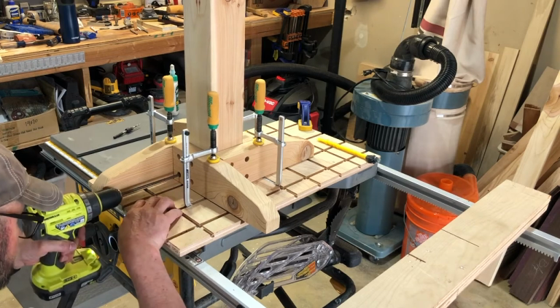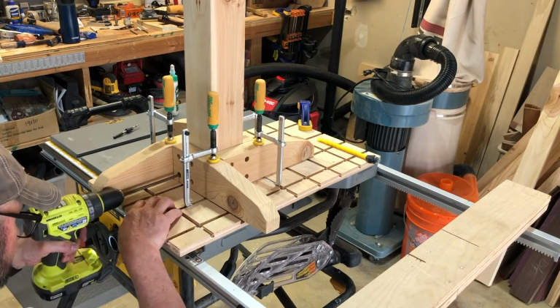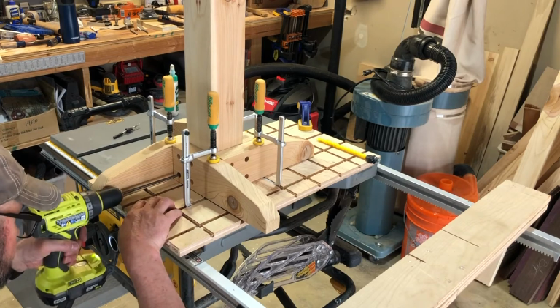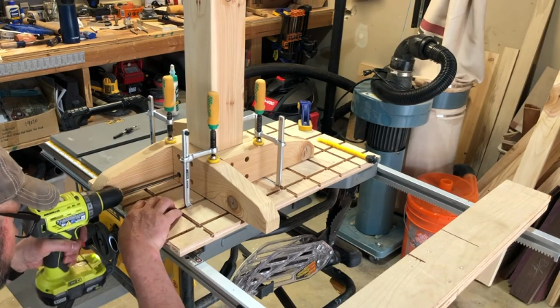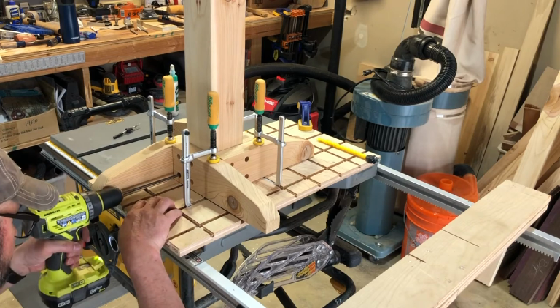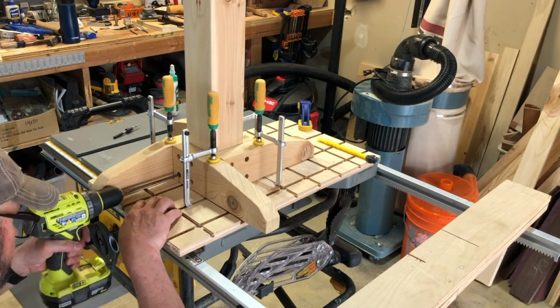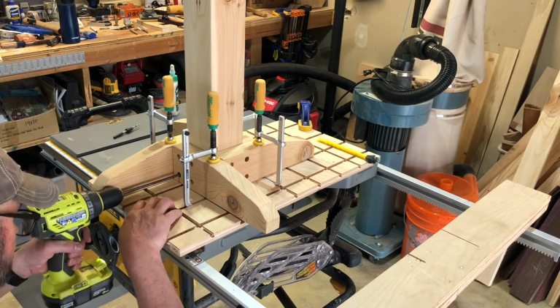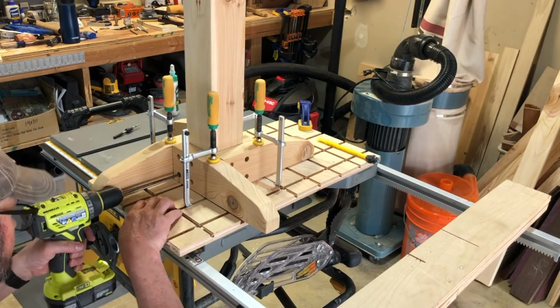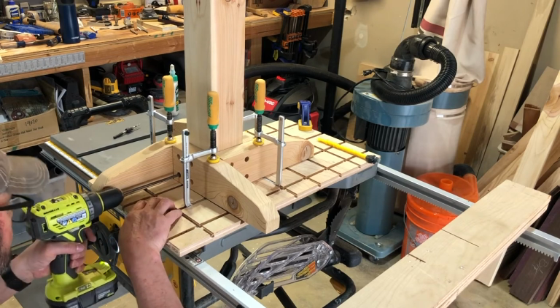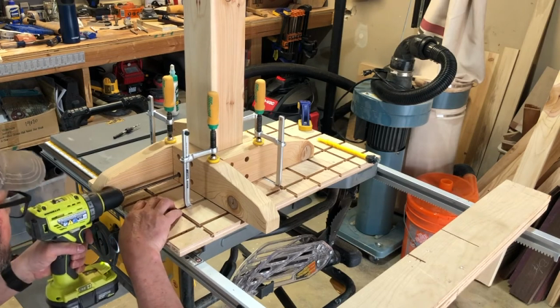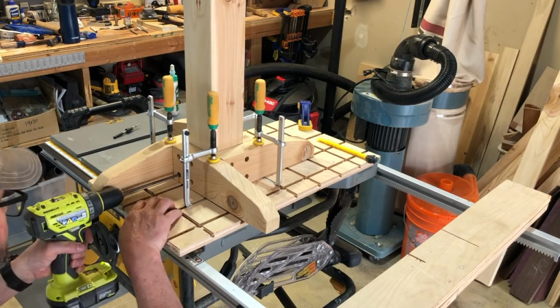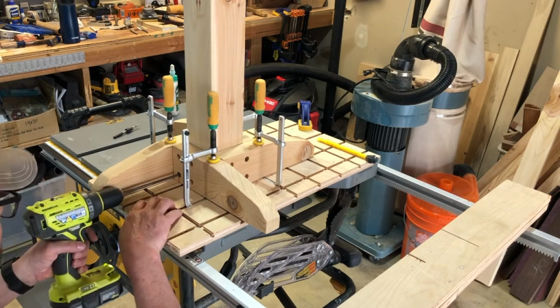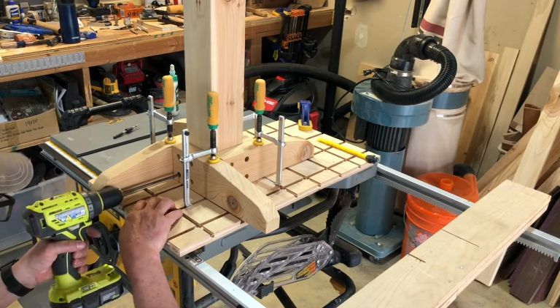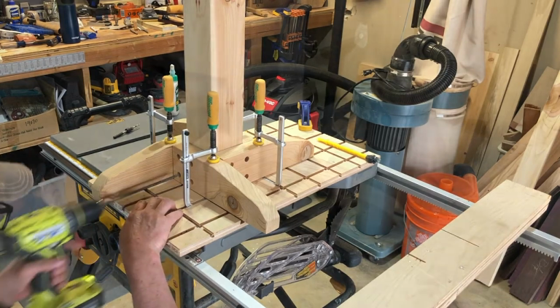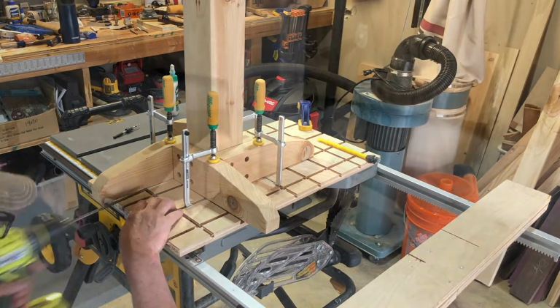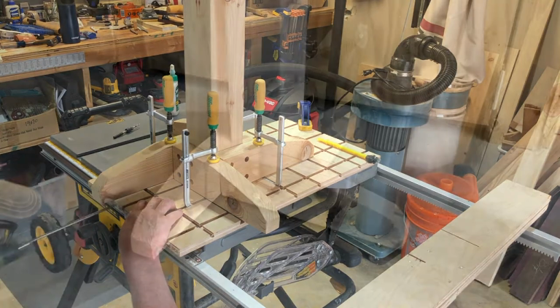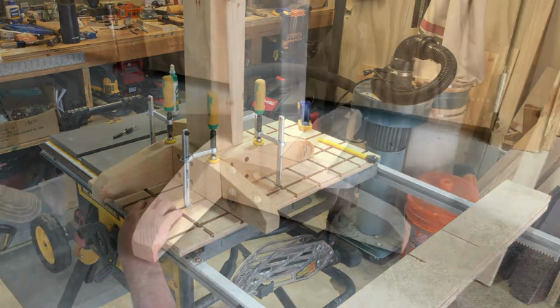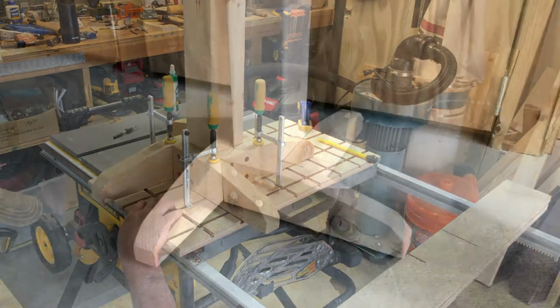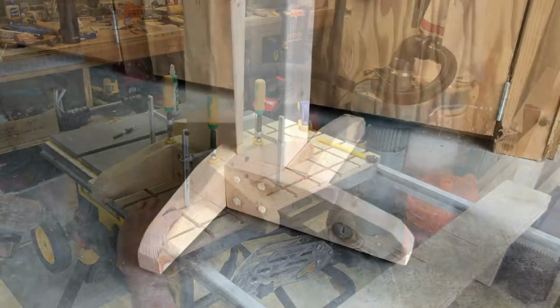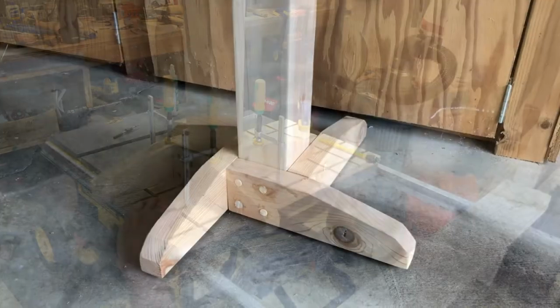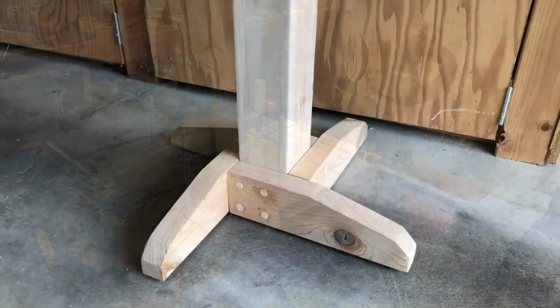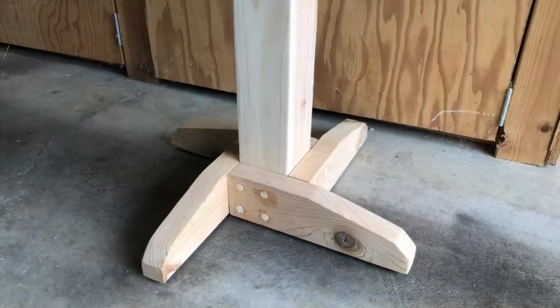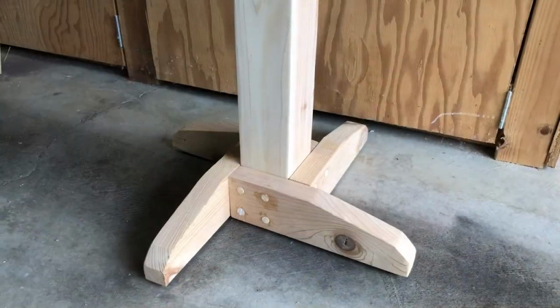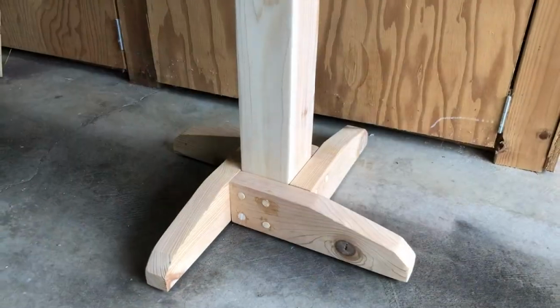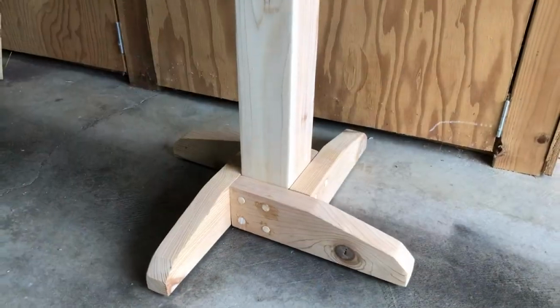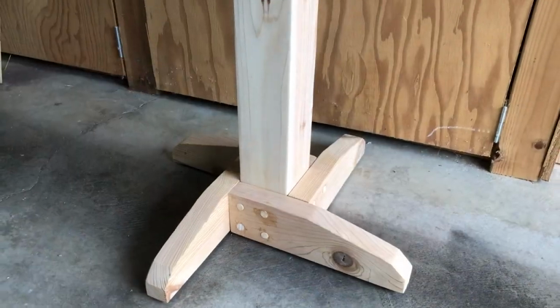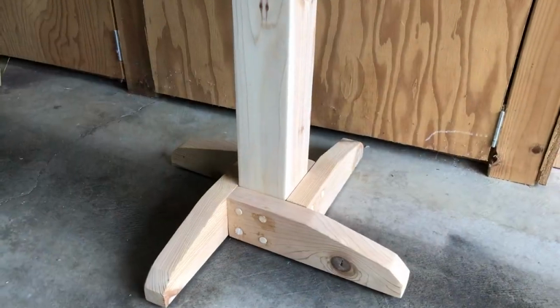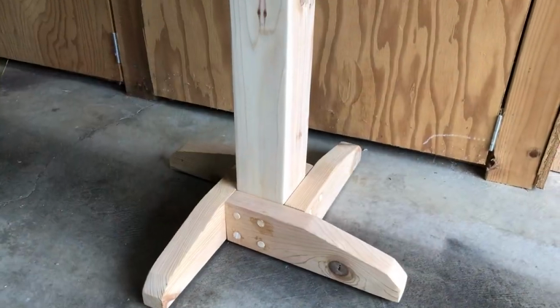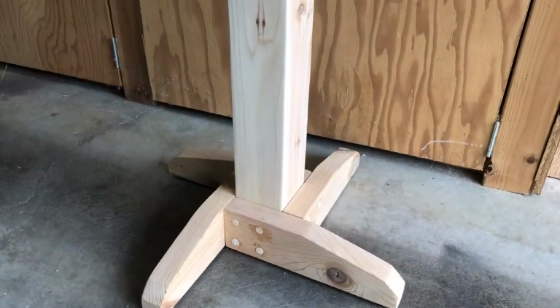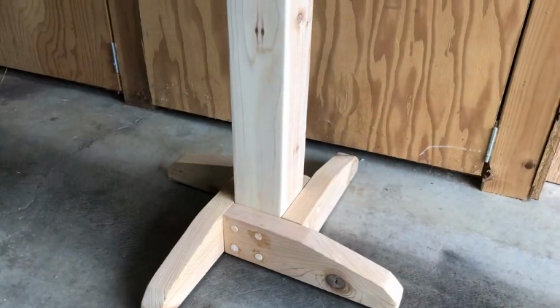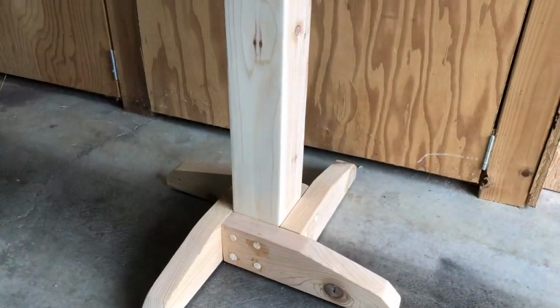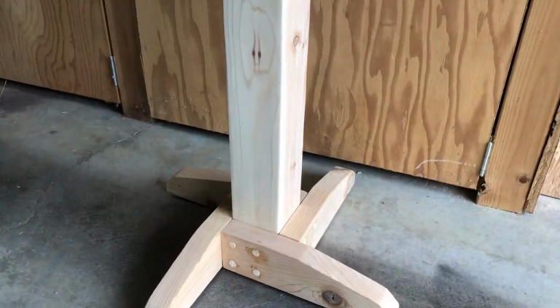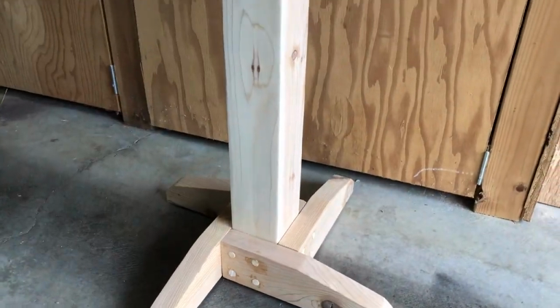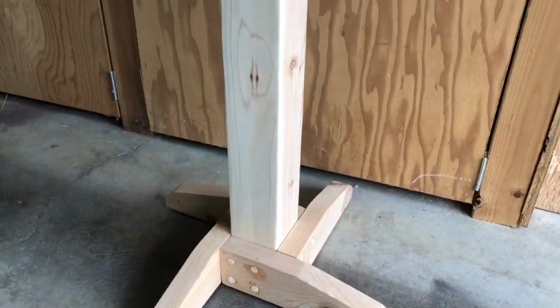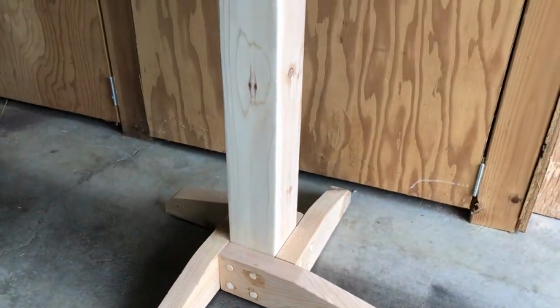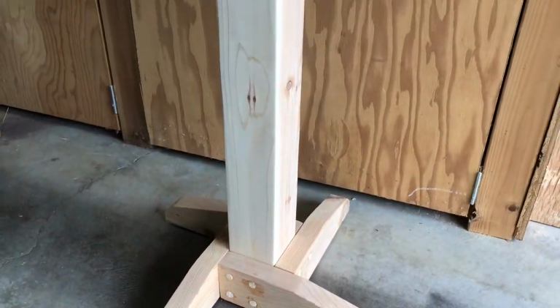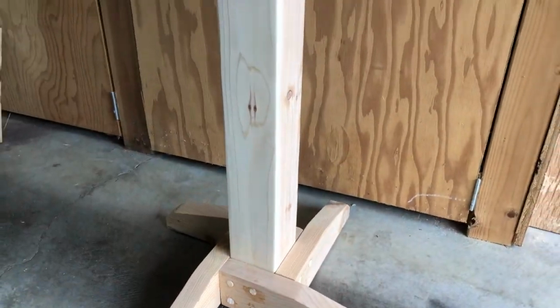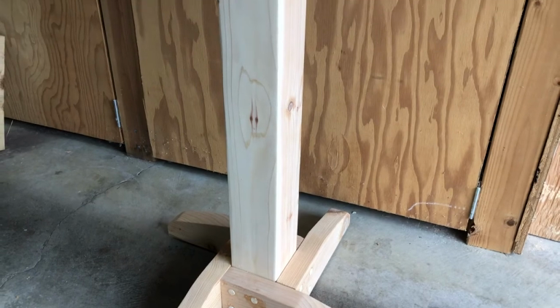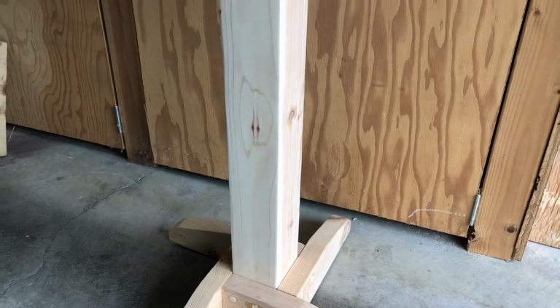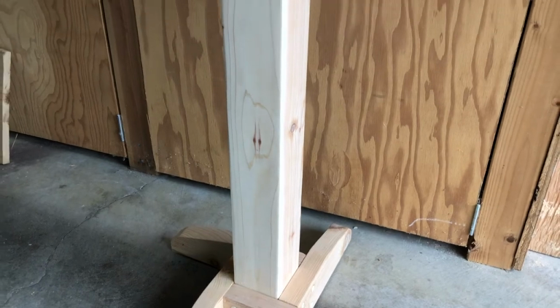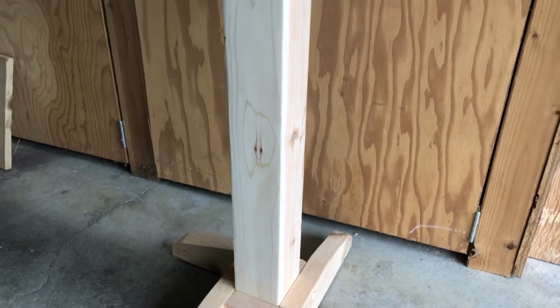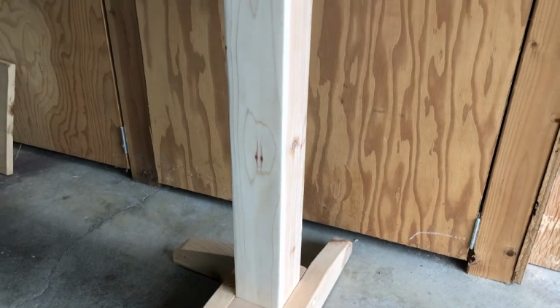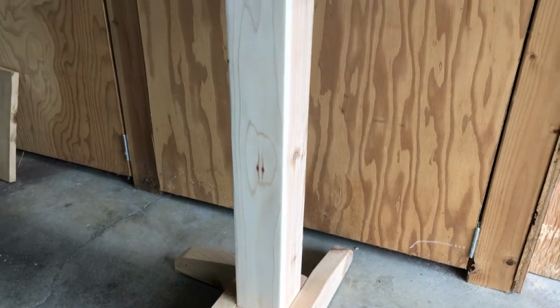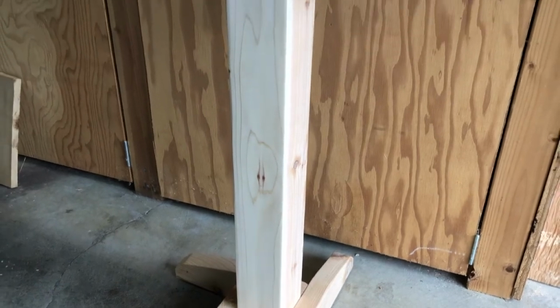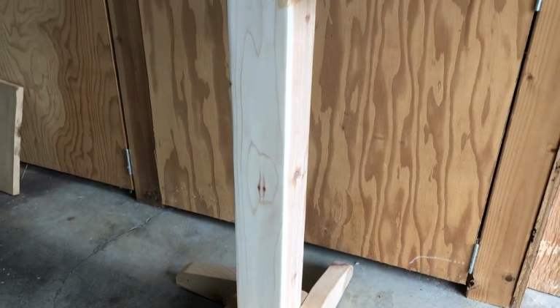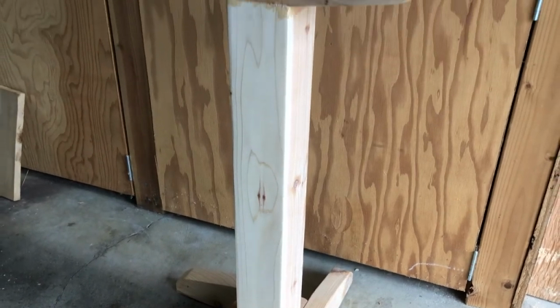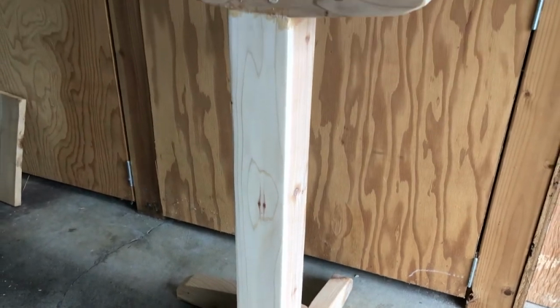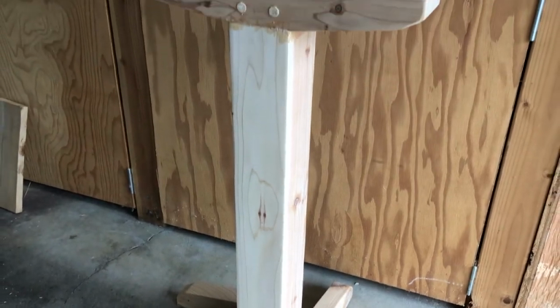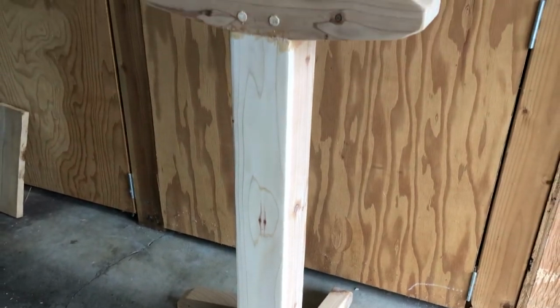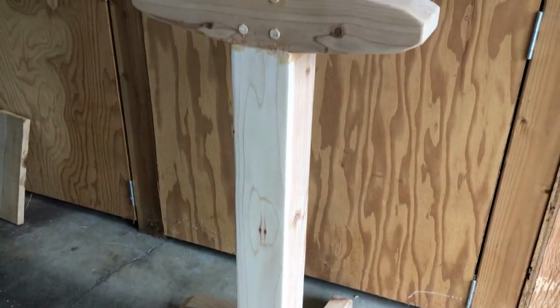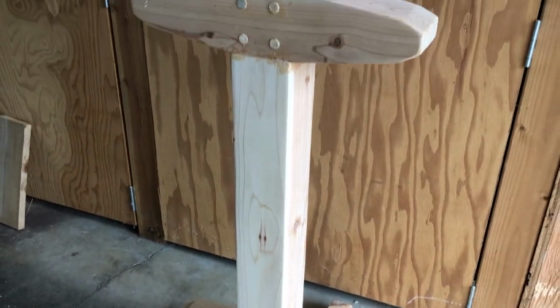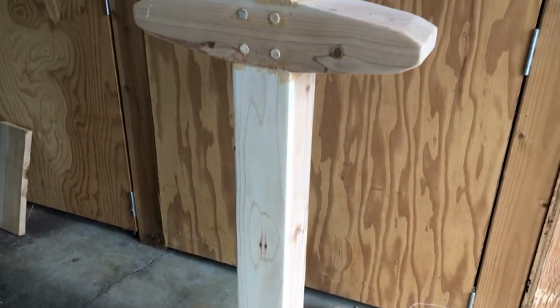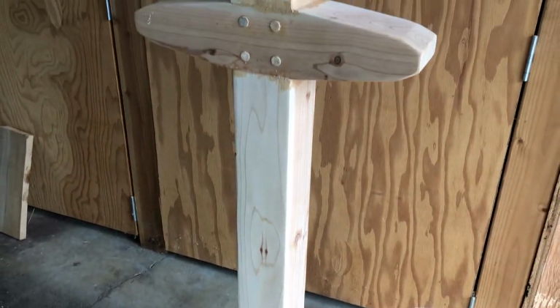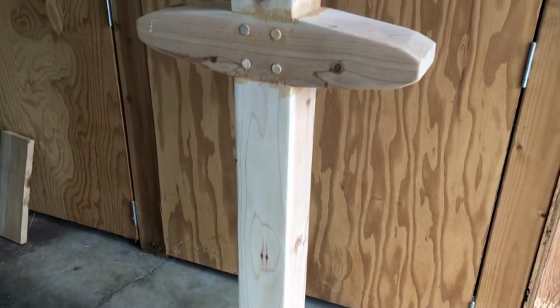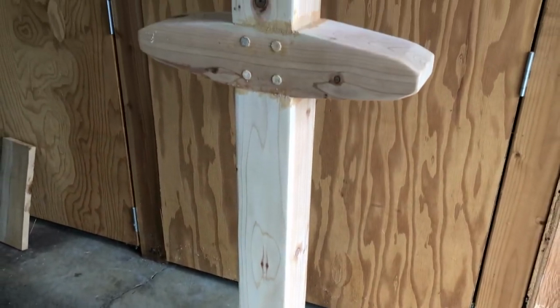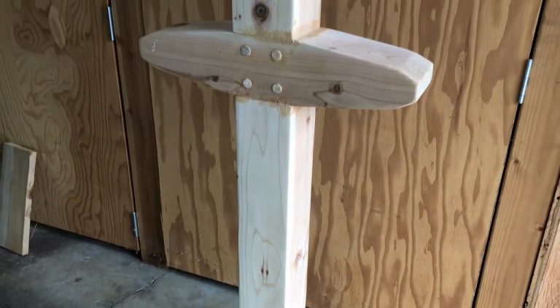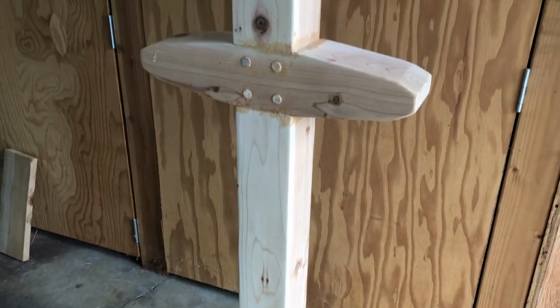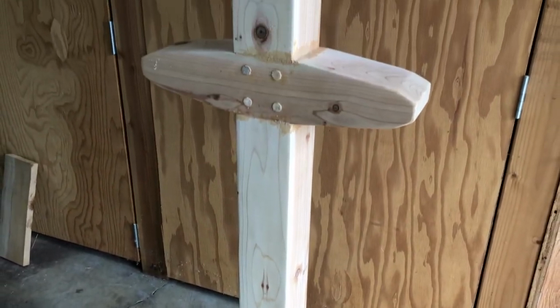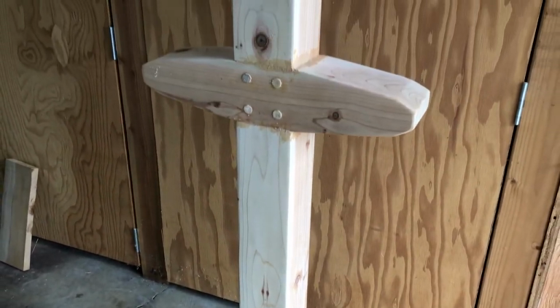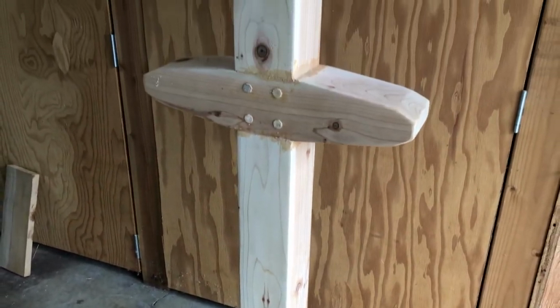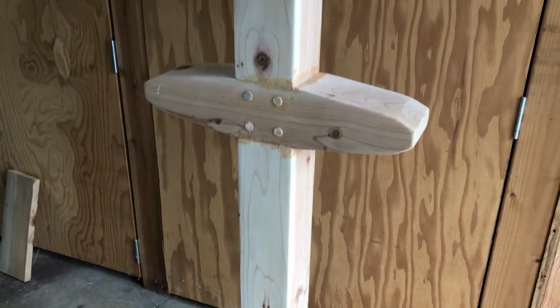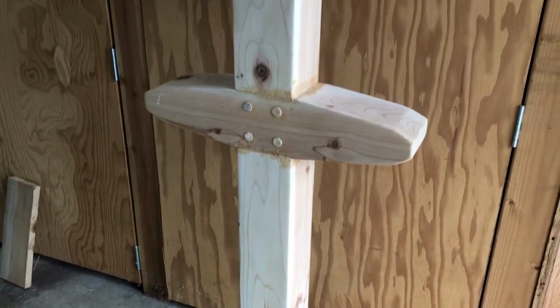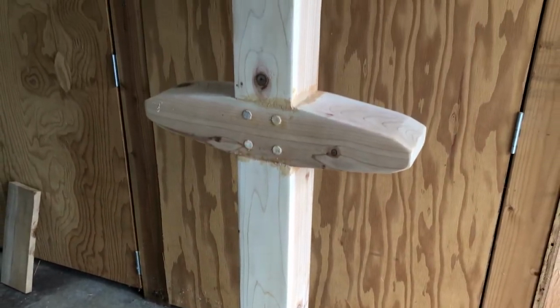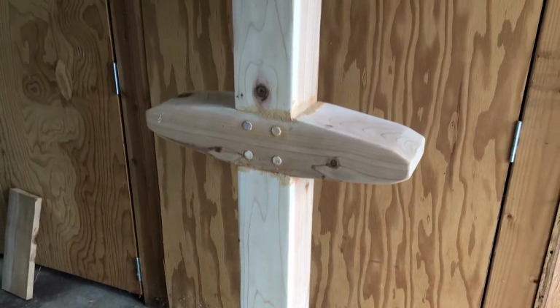Just a rinse and repeat for the other two horizontal pieces. I didn't get that on camera but this is what it looks like after it was all glued up.